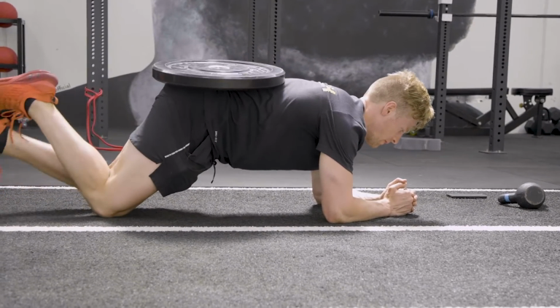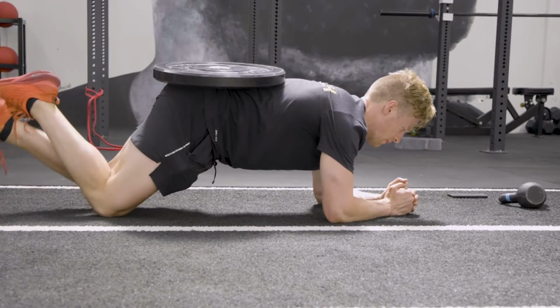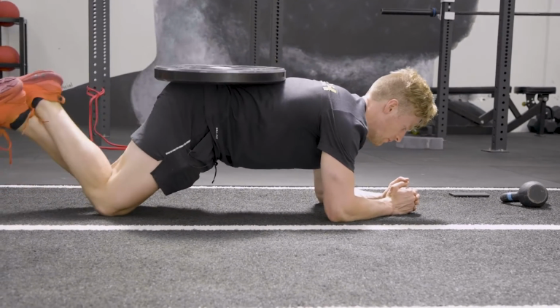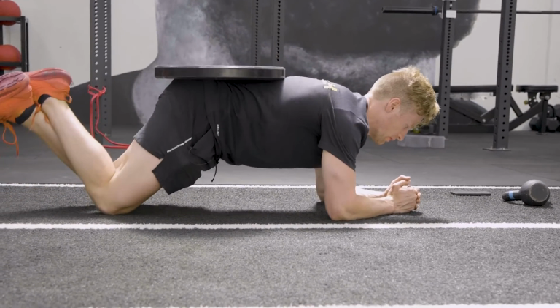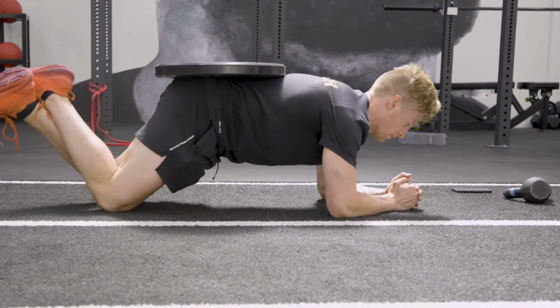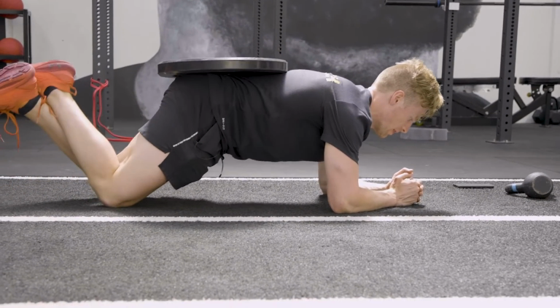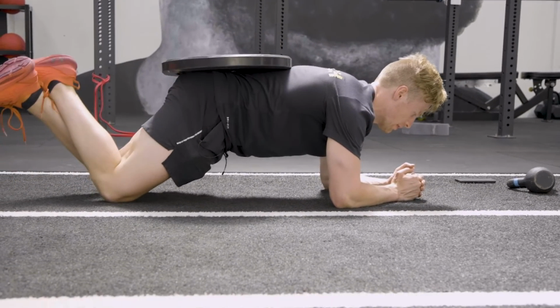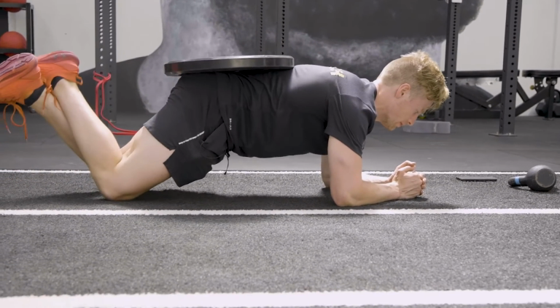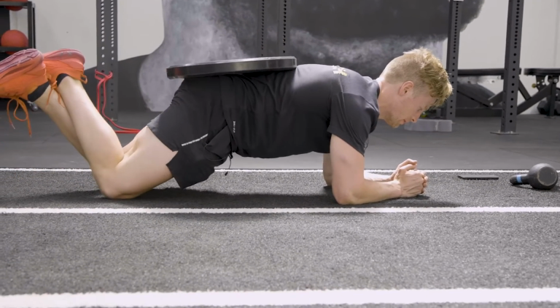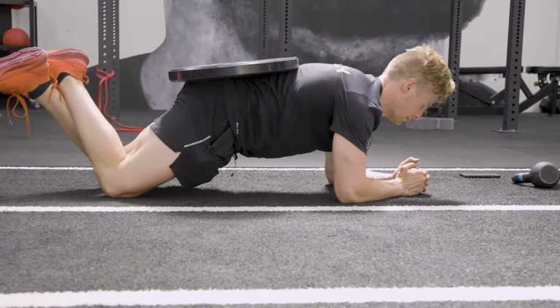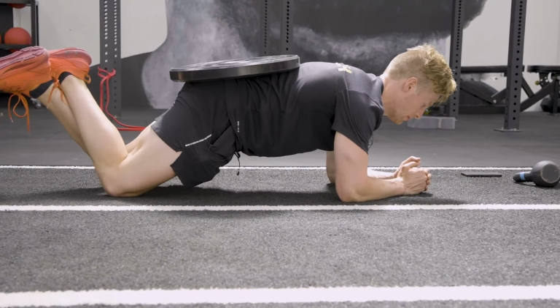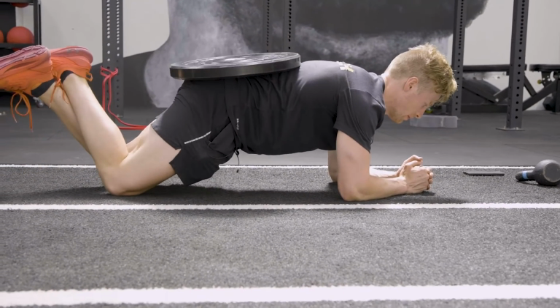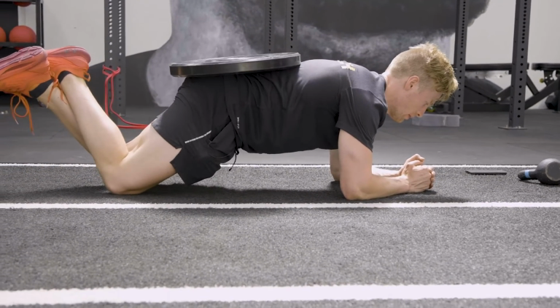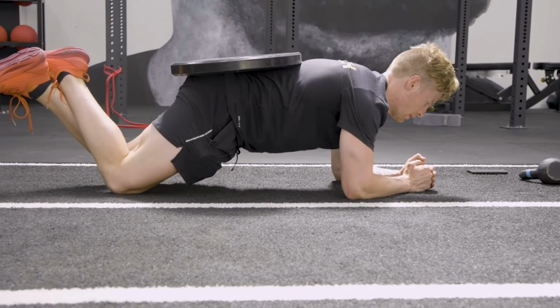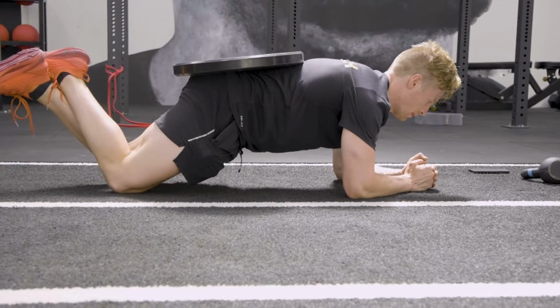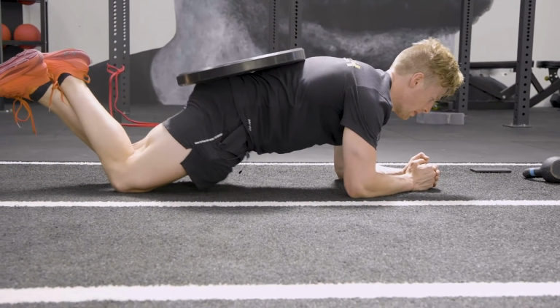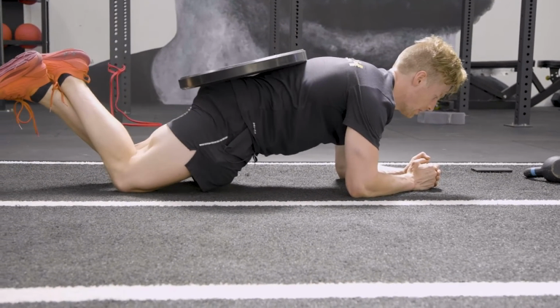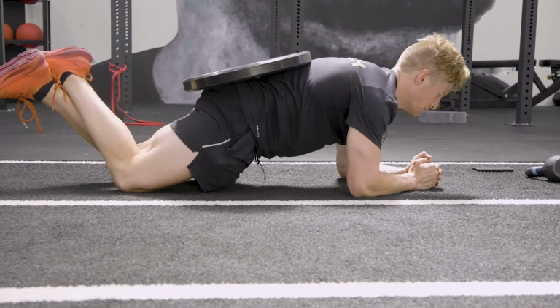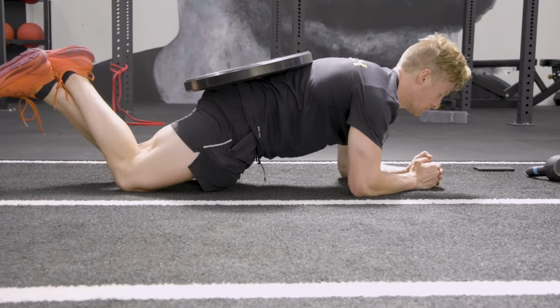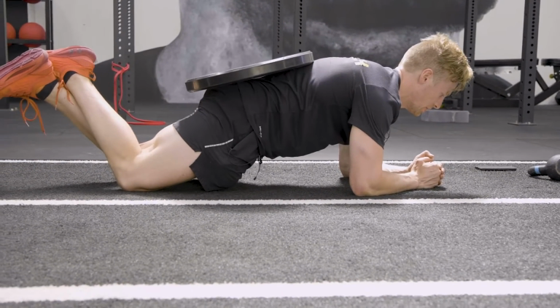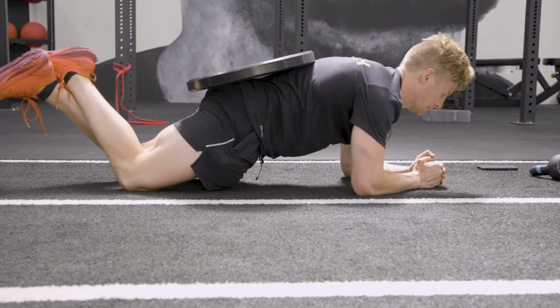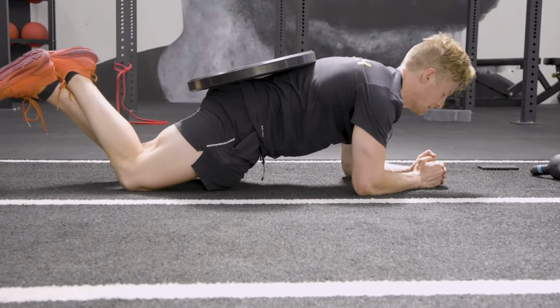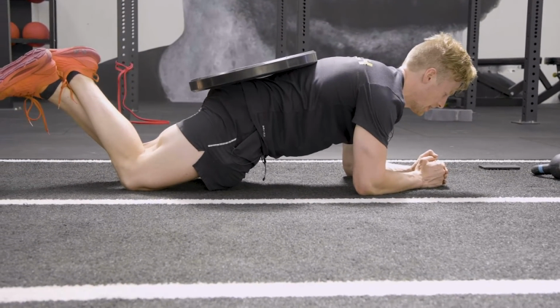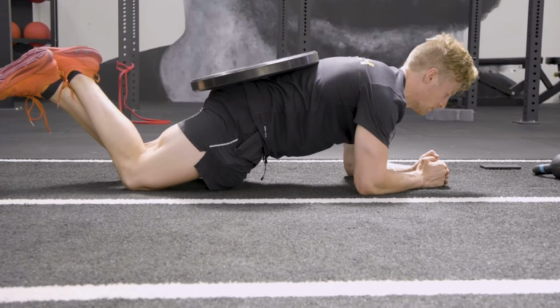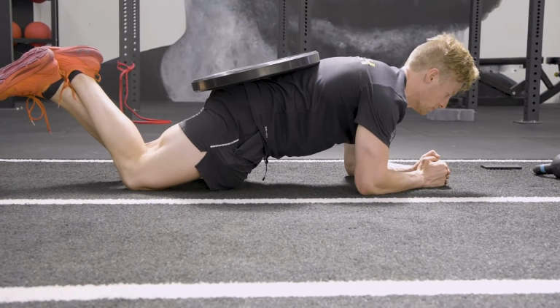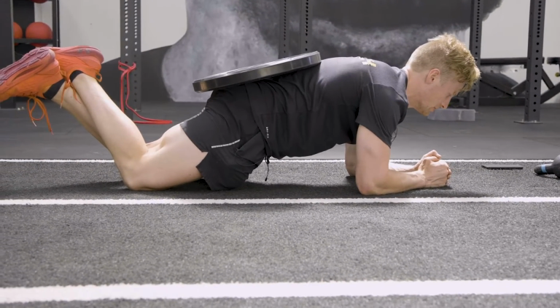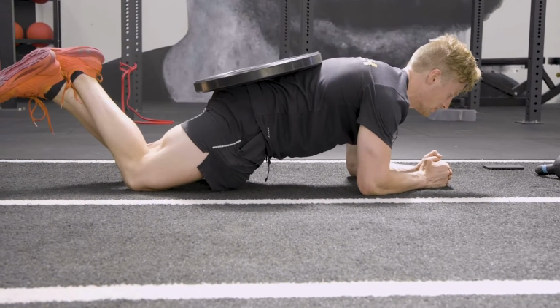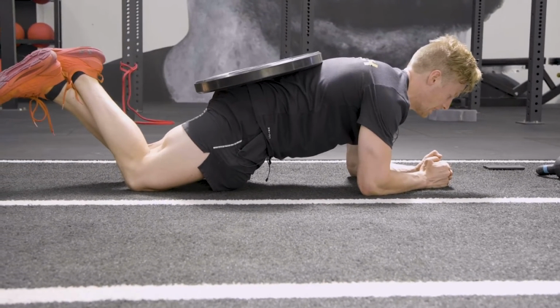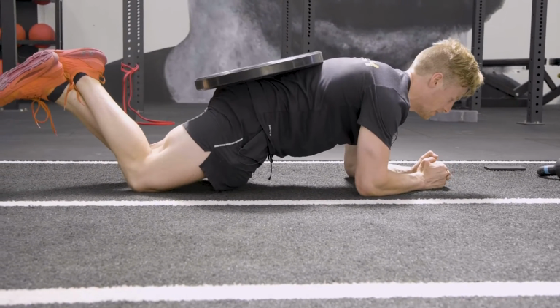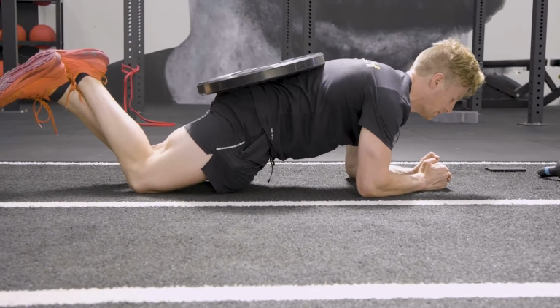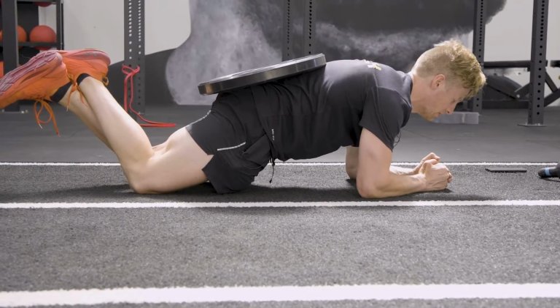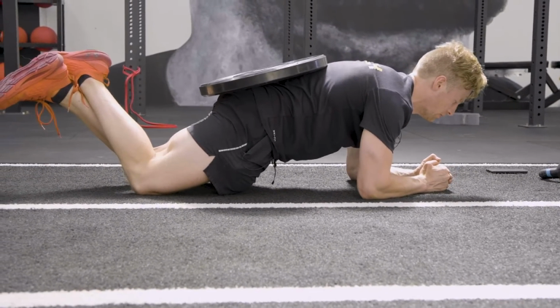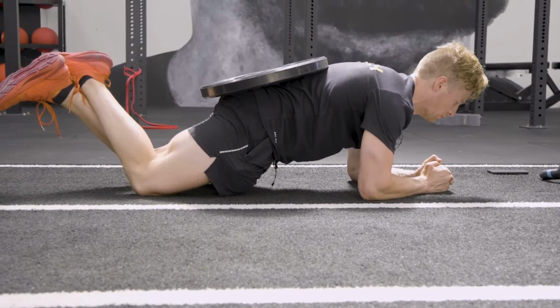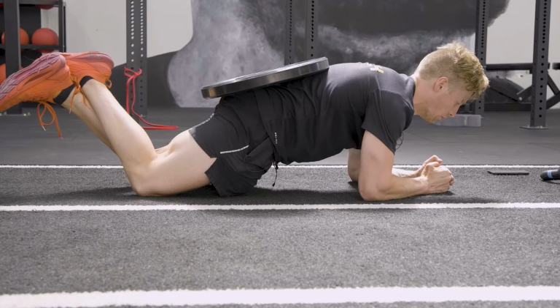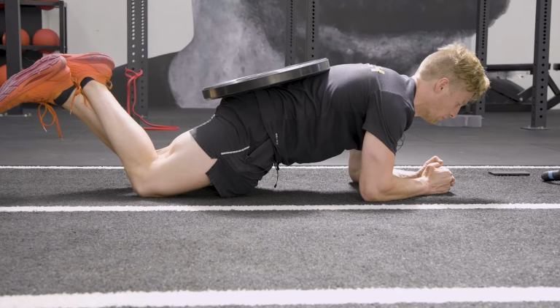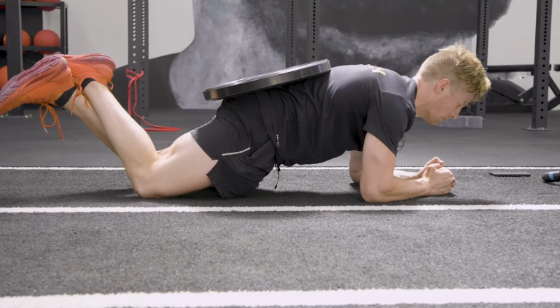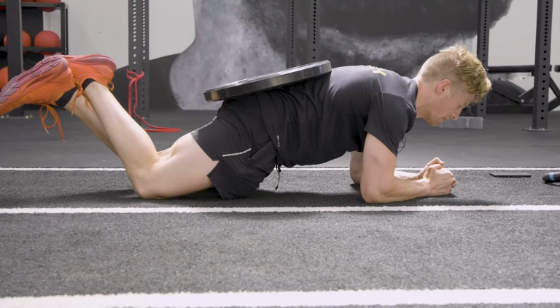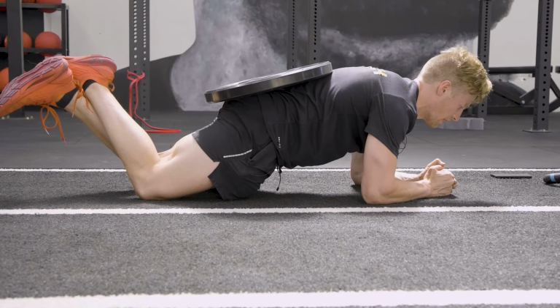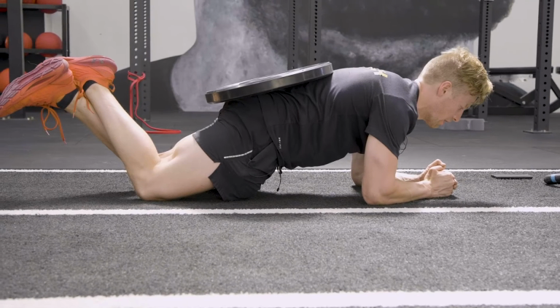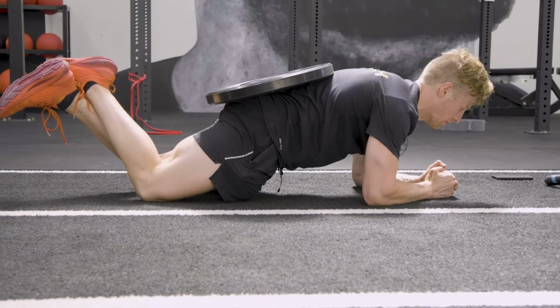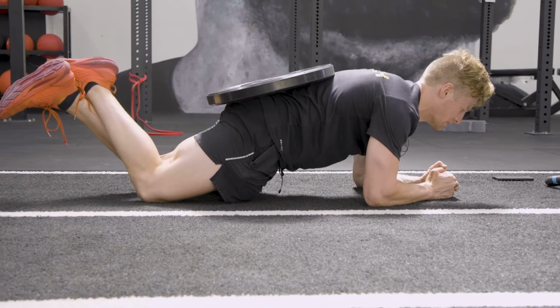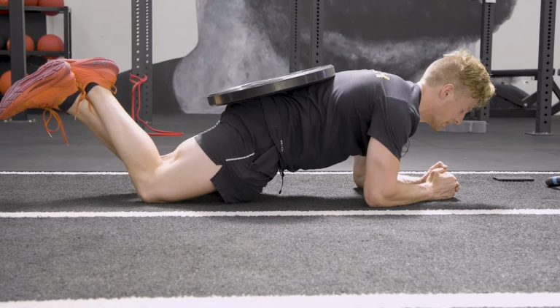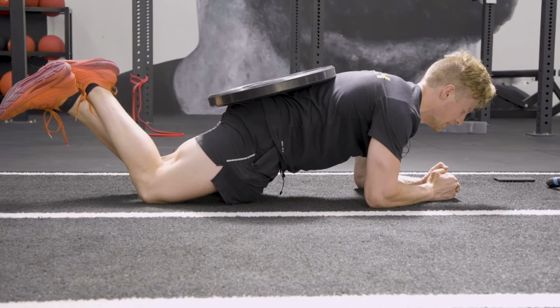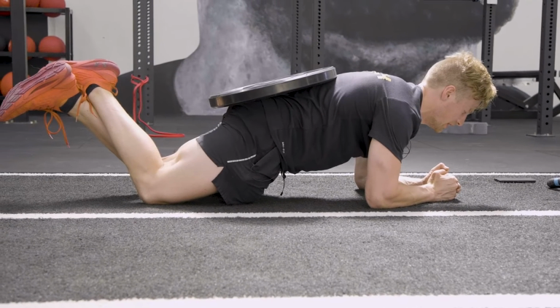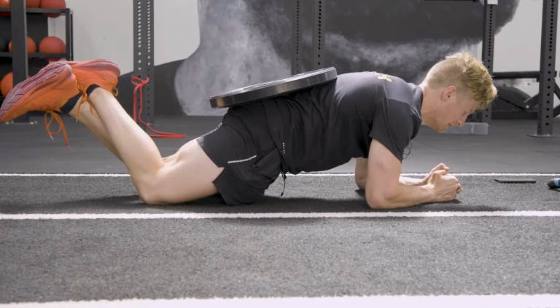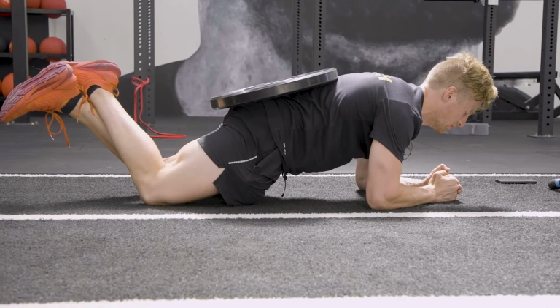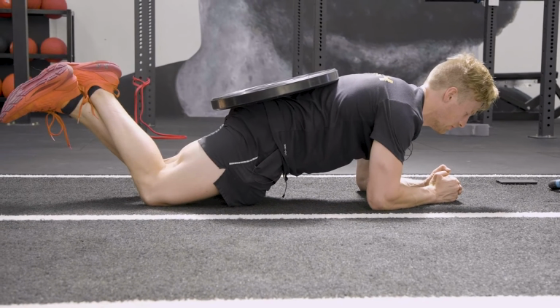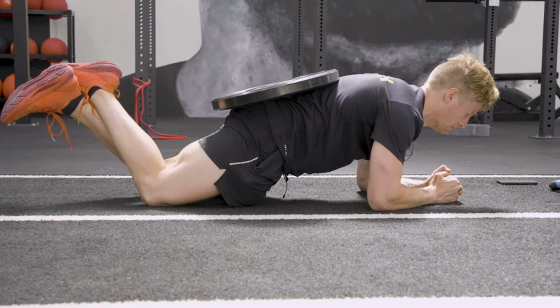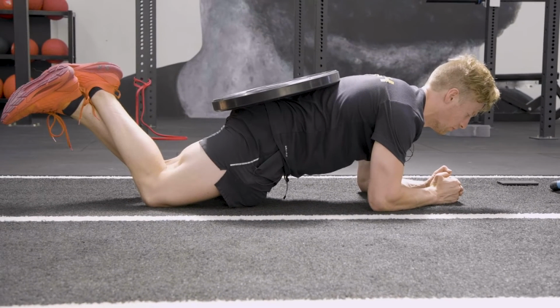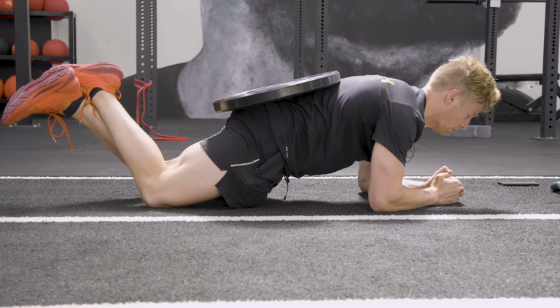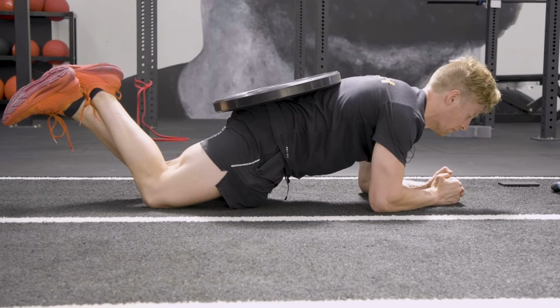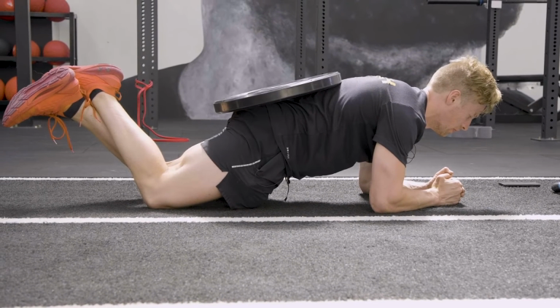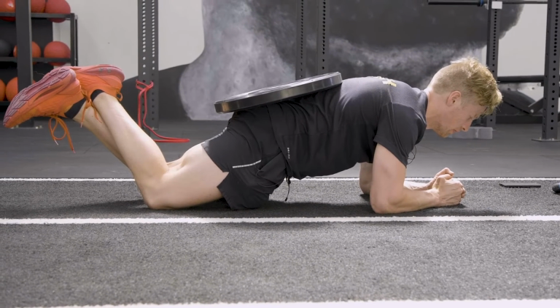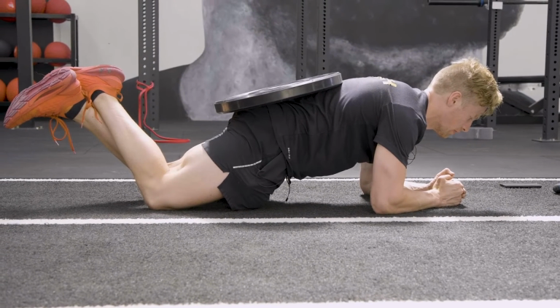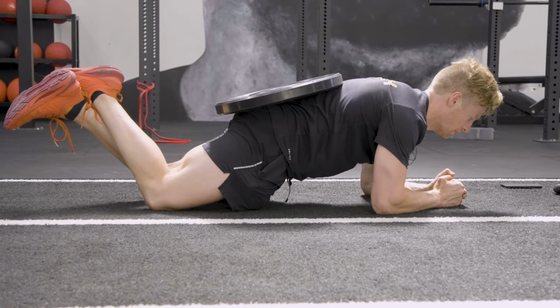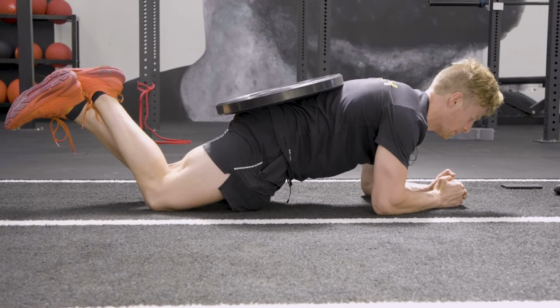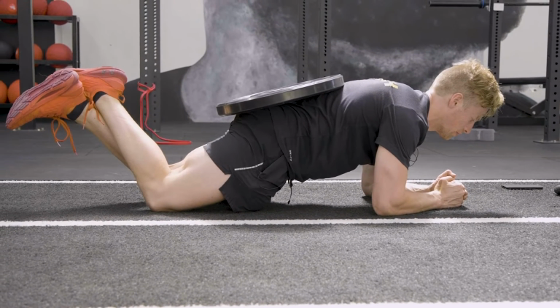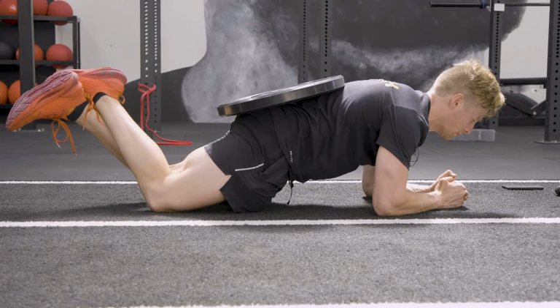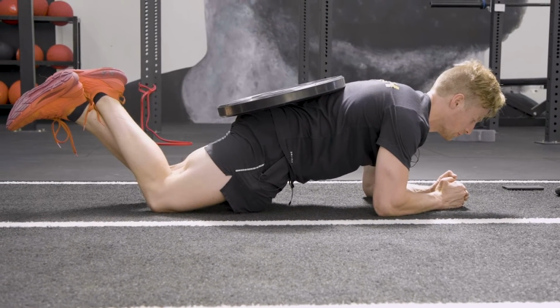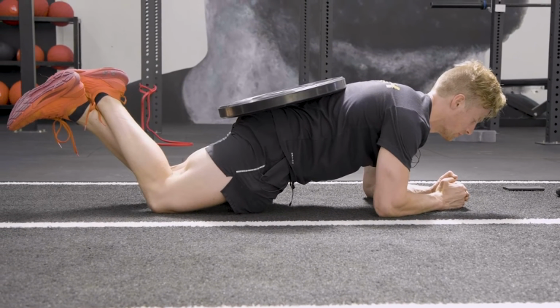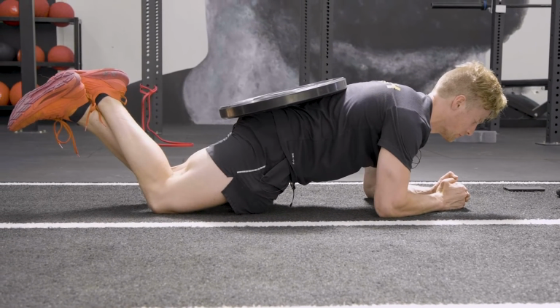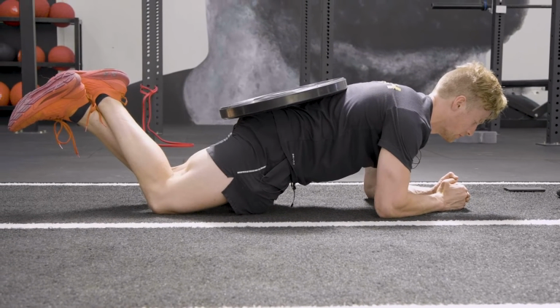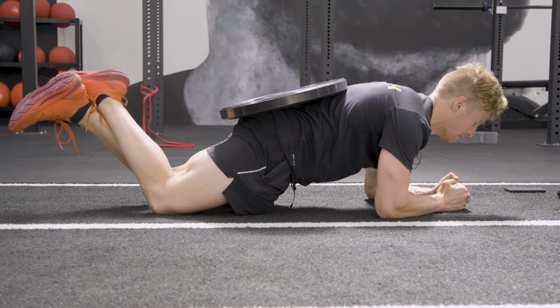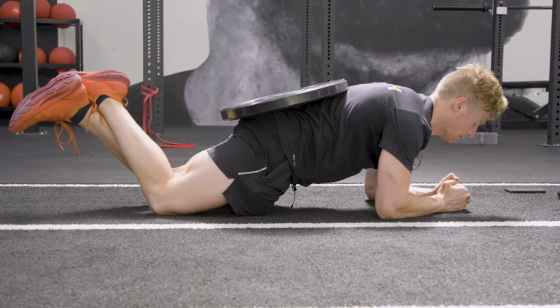Feet off the ground and squeezing our glutes down into the floor, pulling our elbows into the floor, keeping our core switched on.